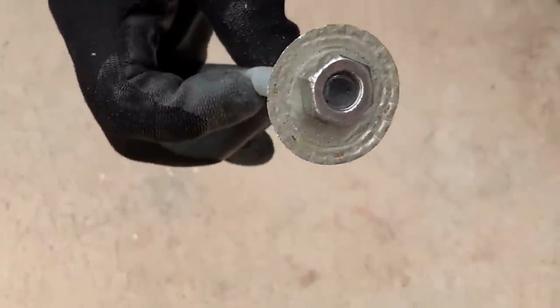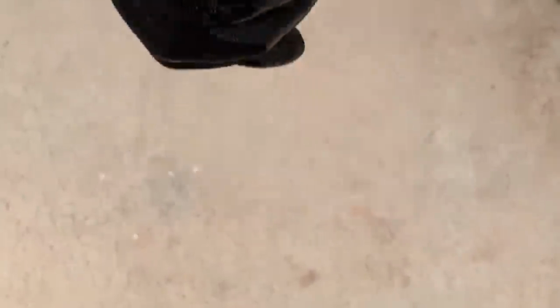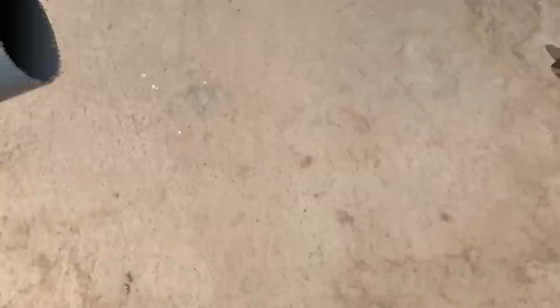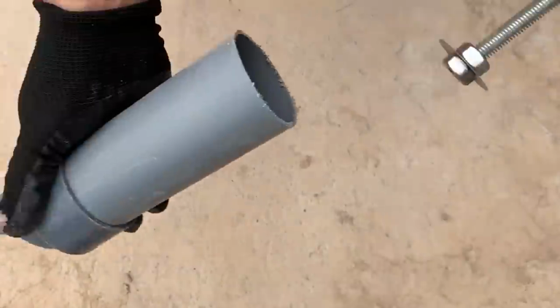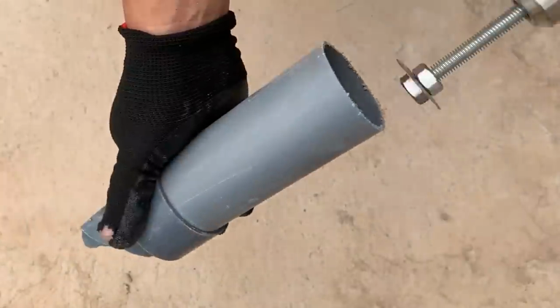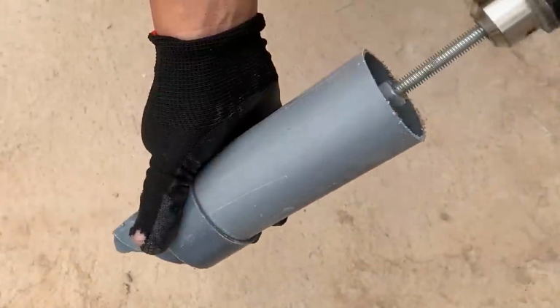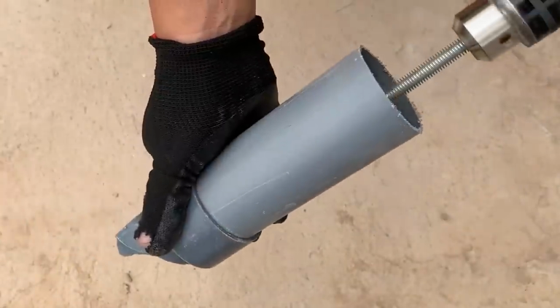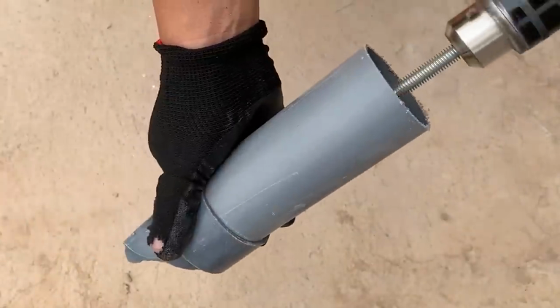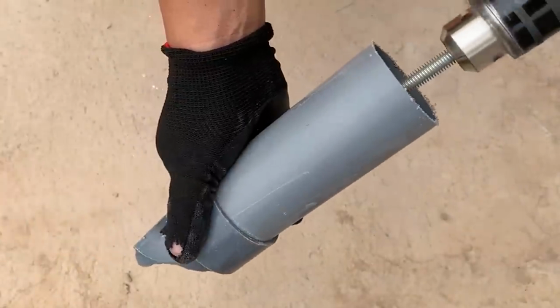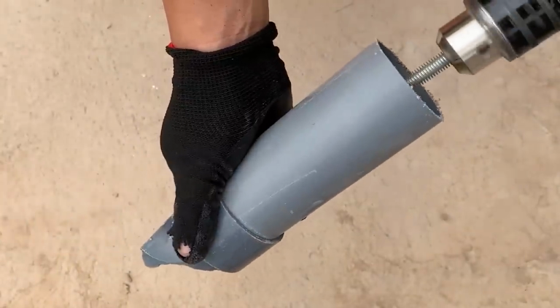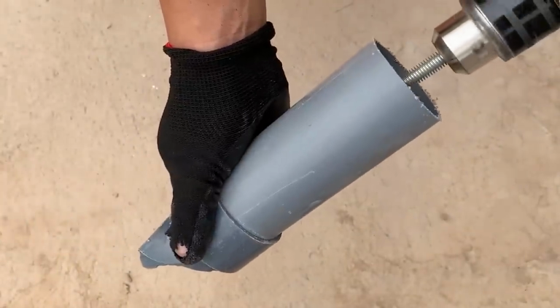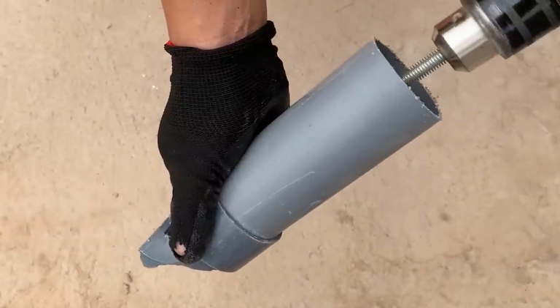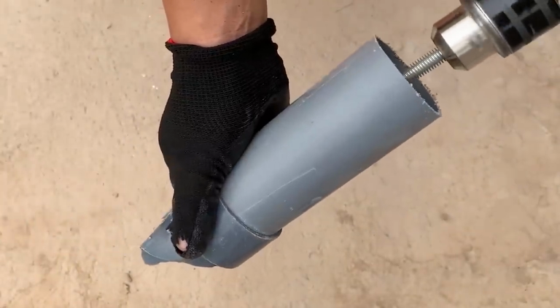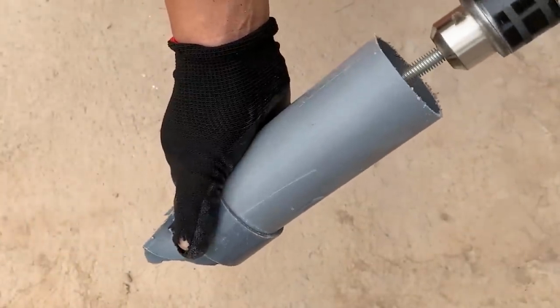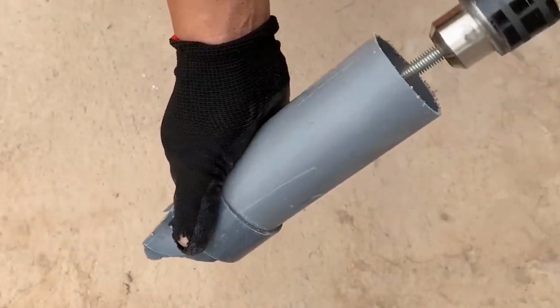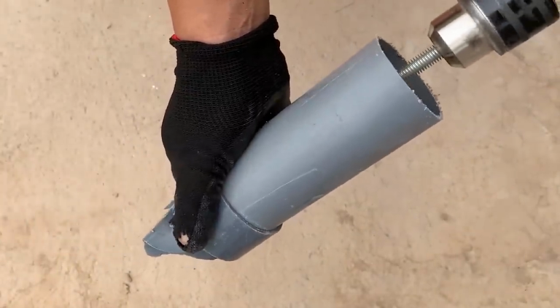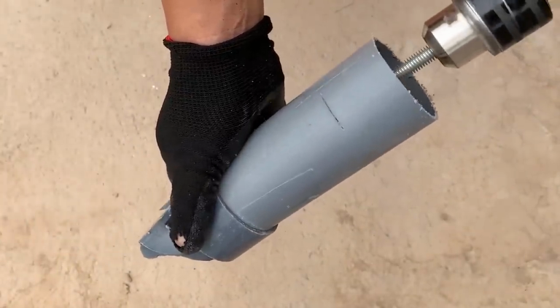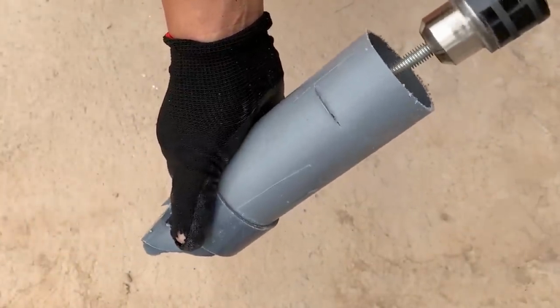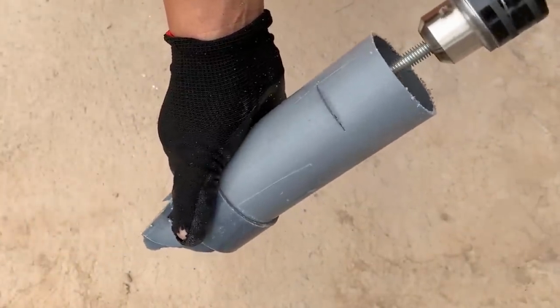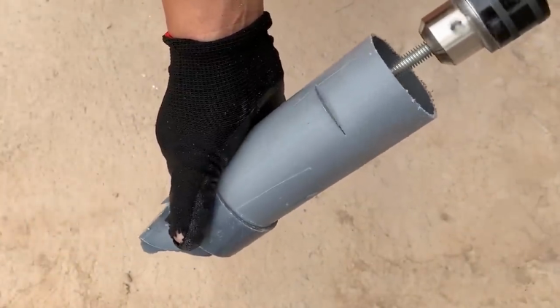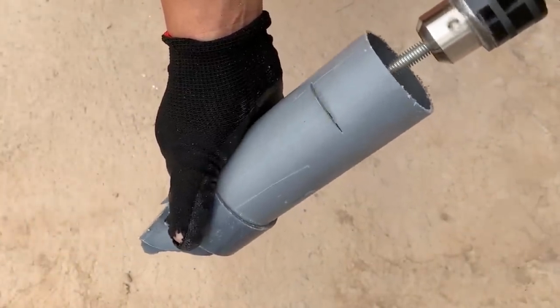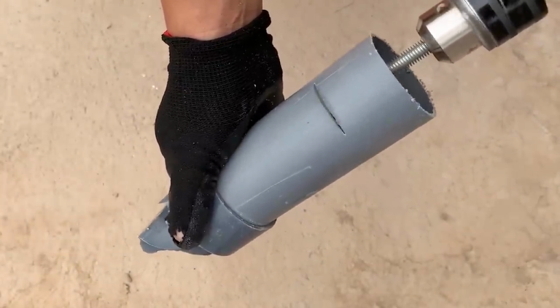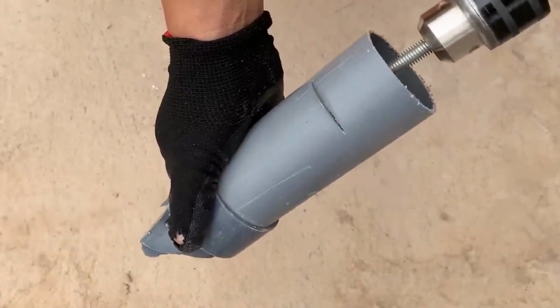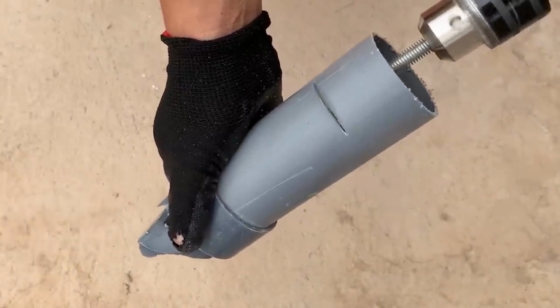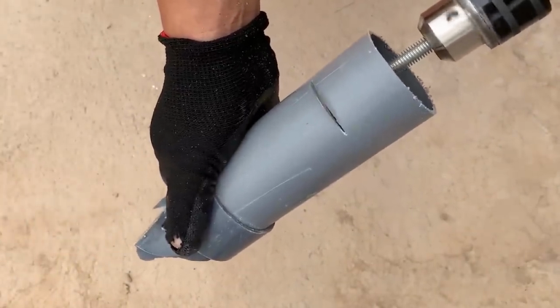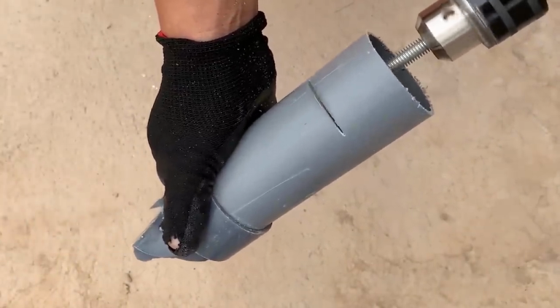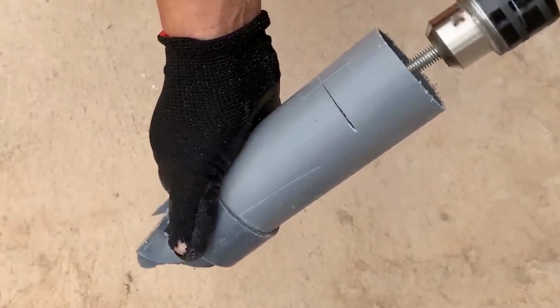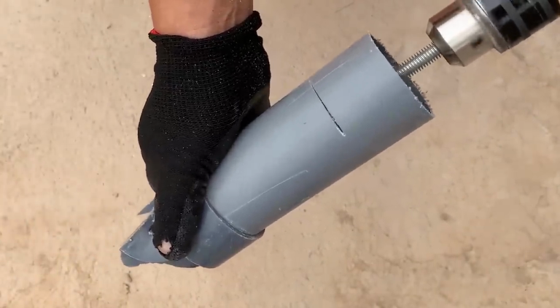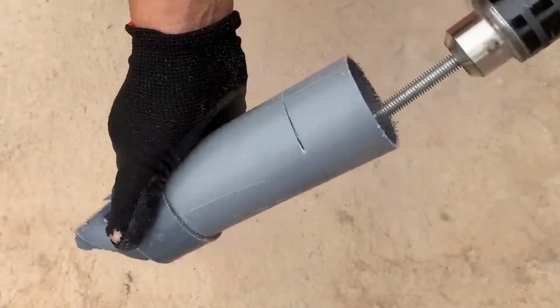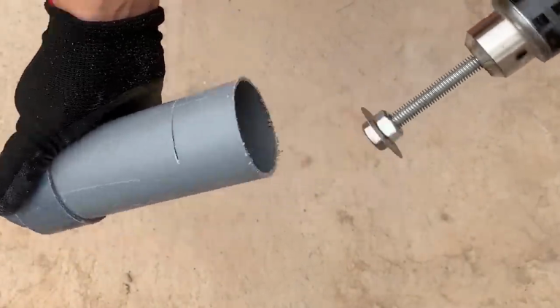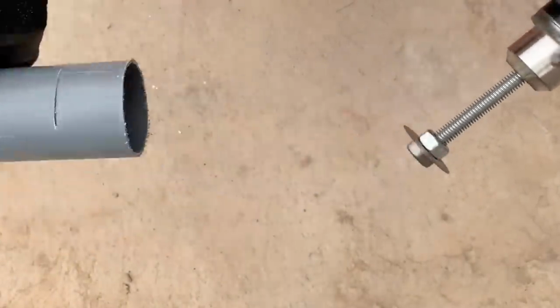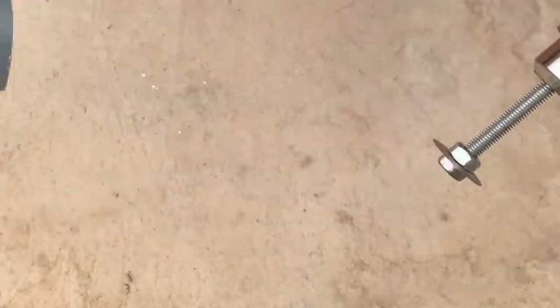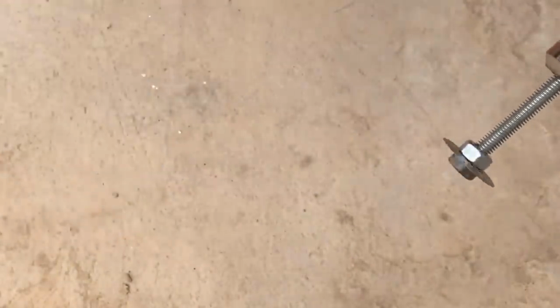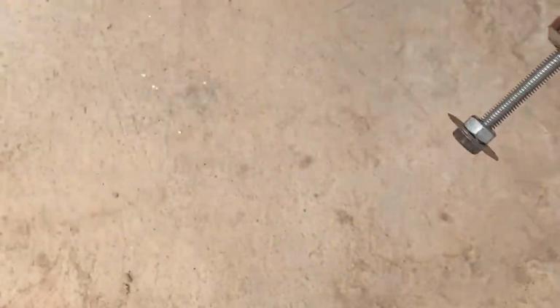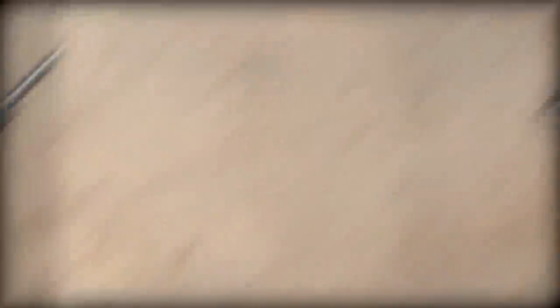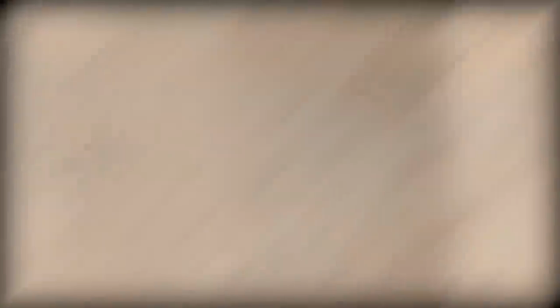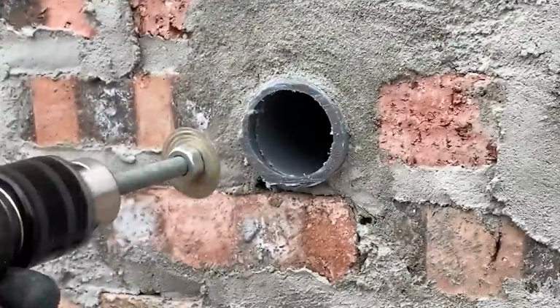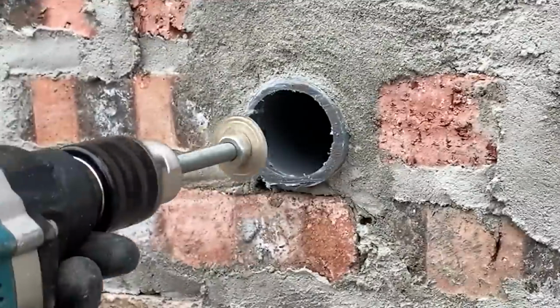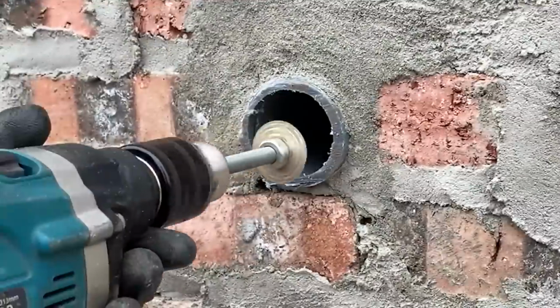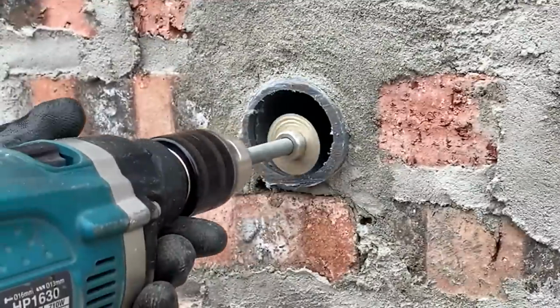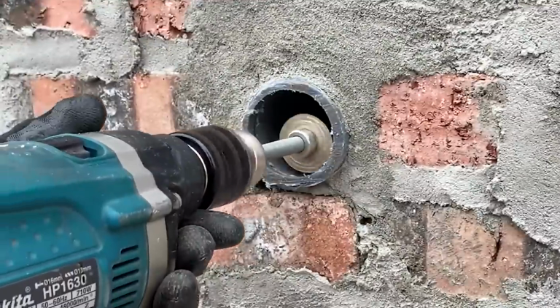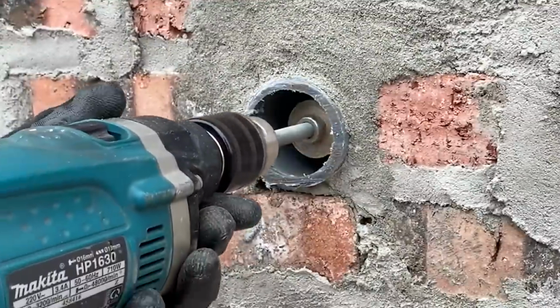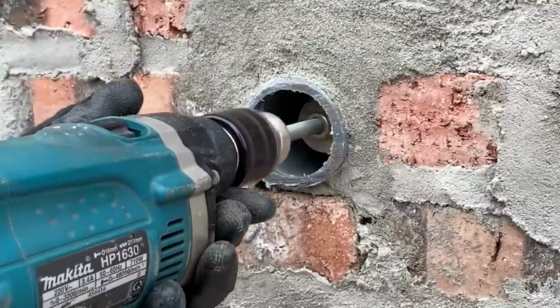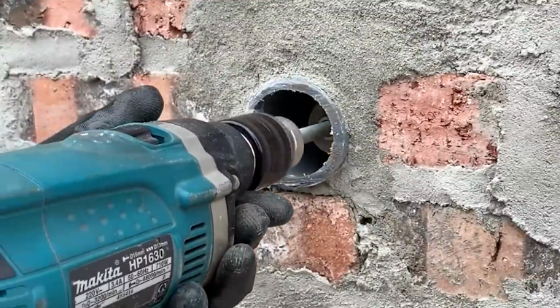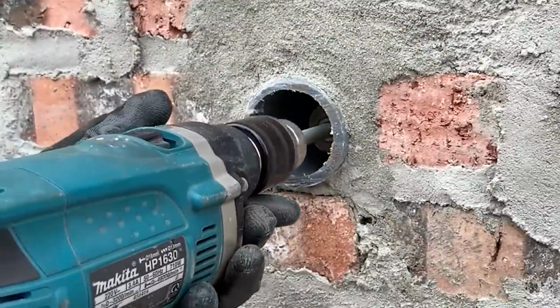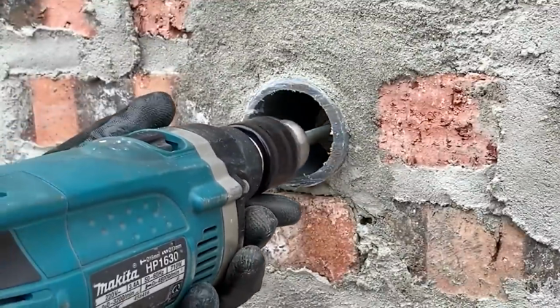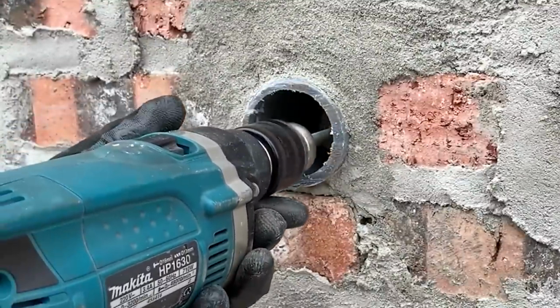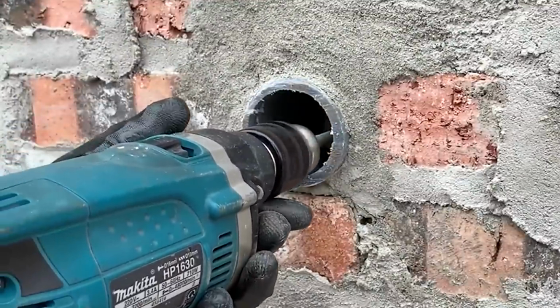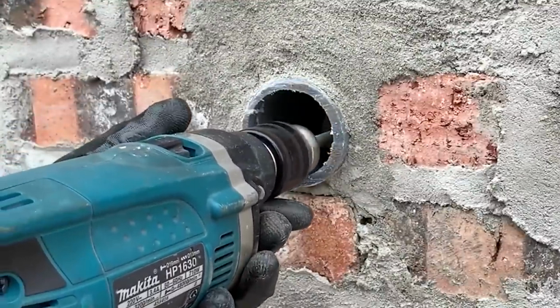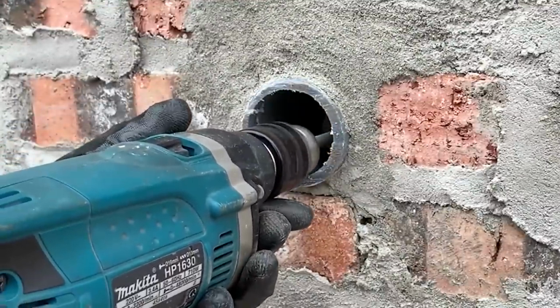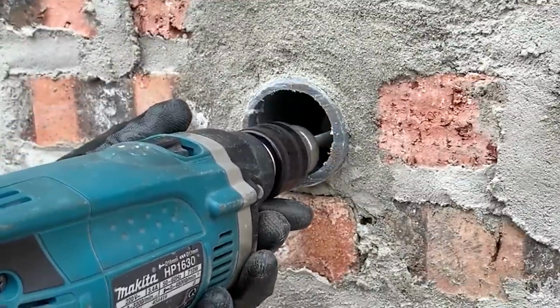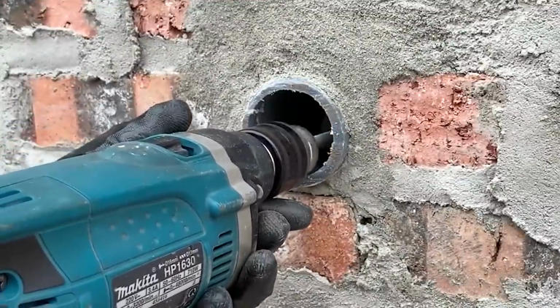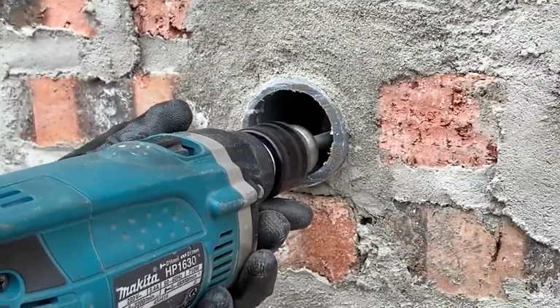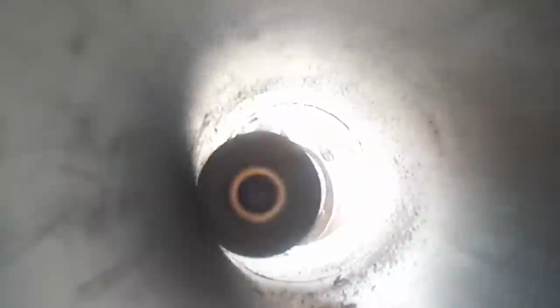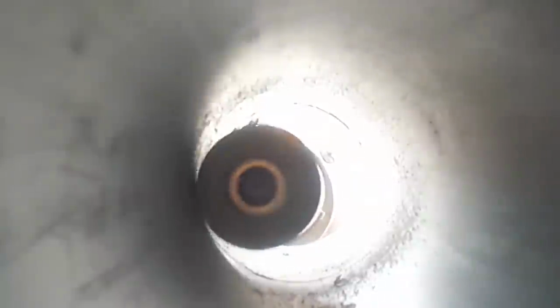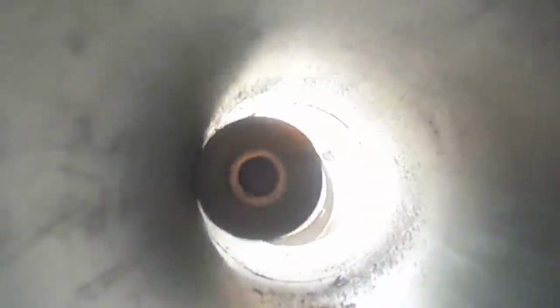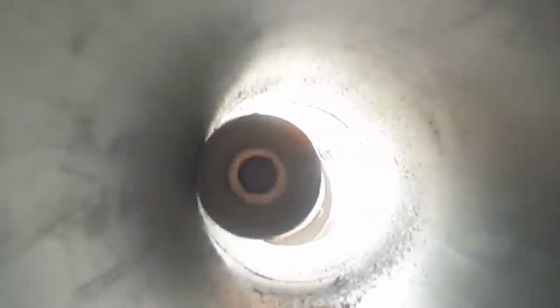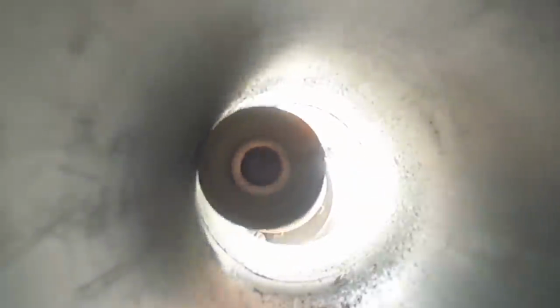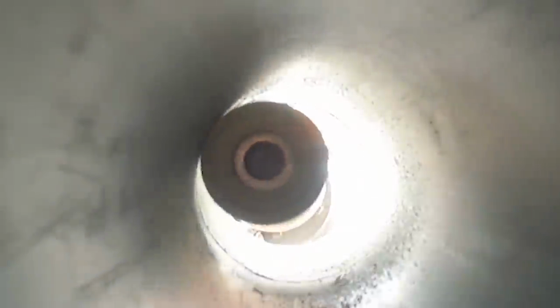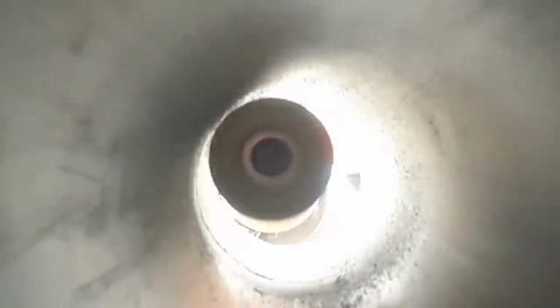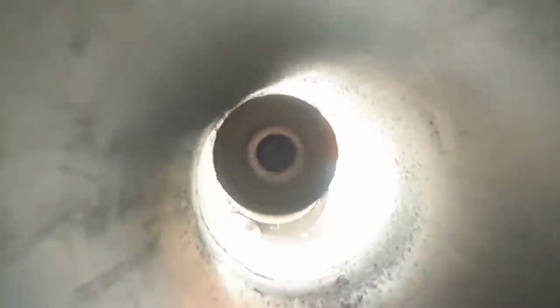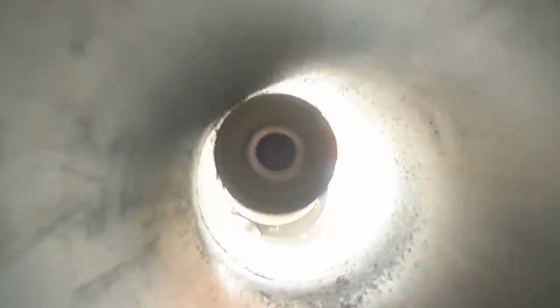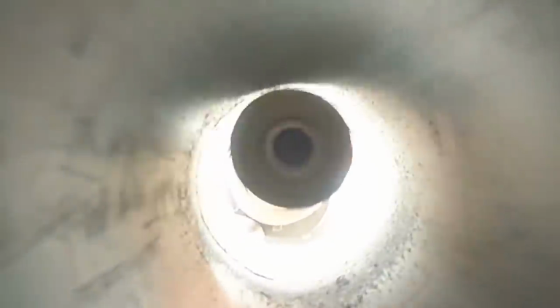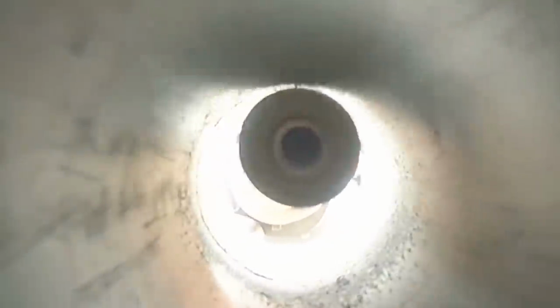Now he attaches it to the drill — let's see how it works. Wow! Do you see that? It can easily cut through the water pipe.